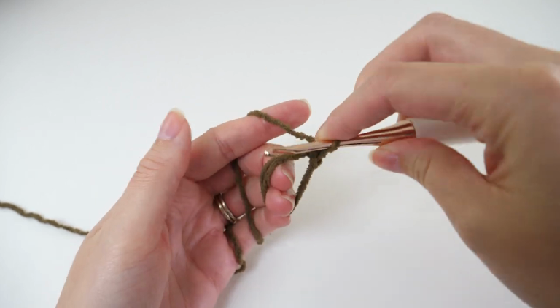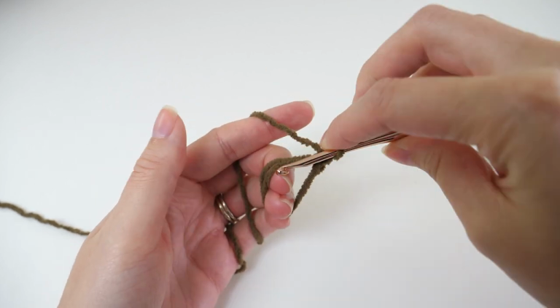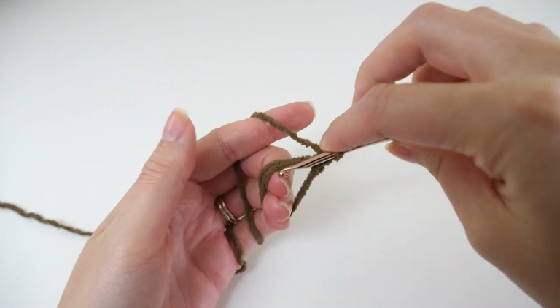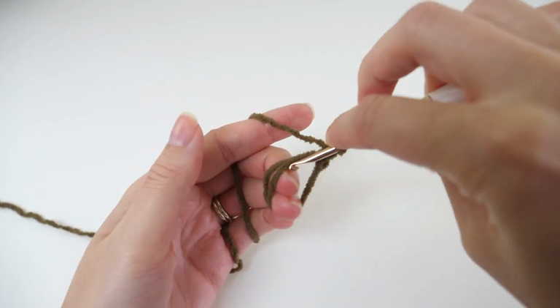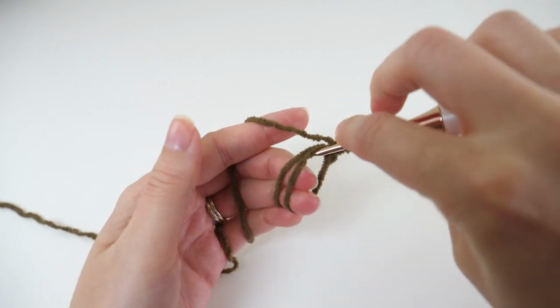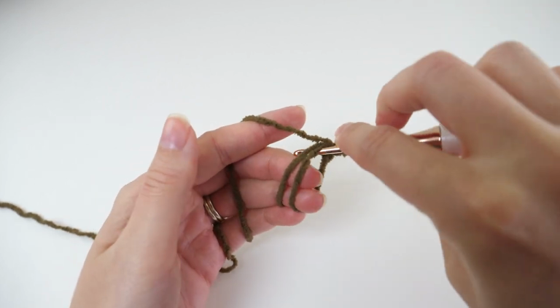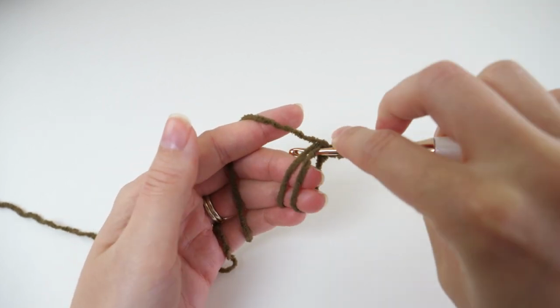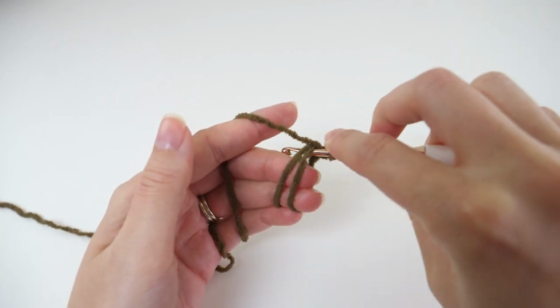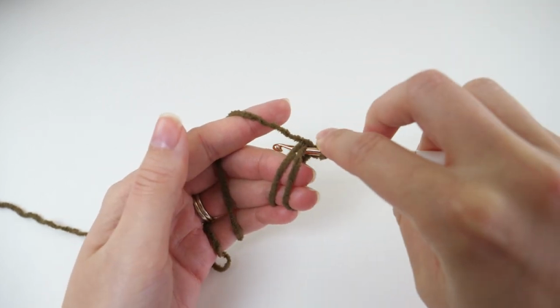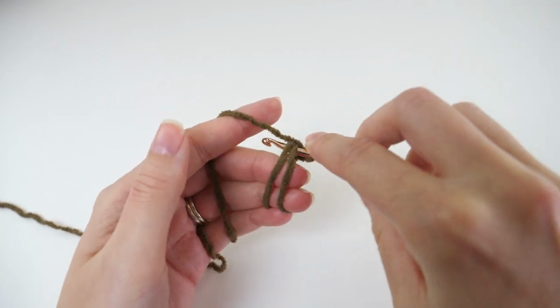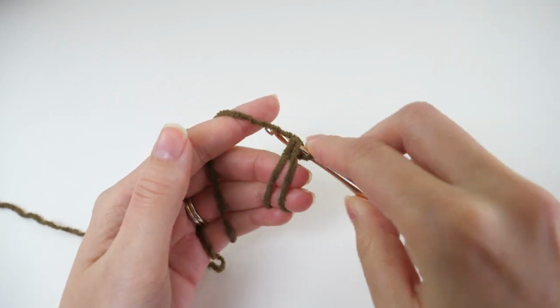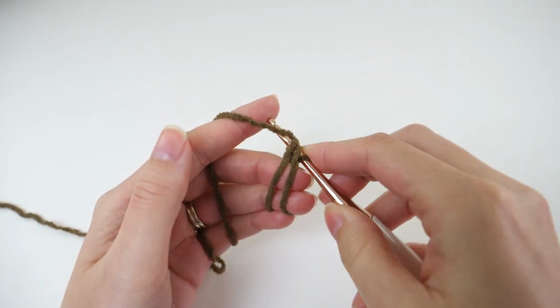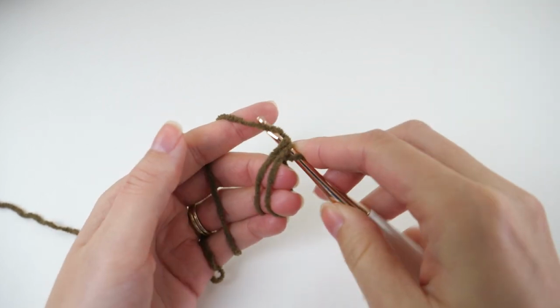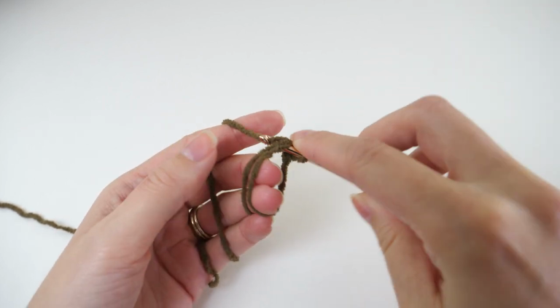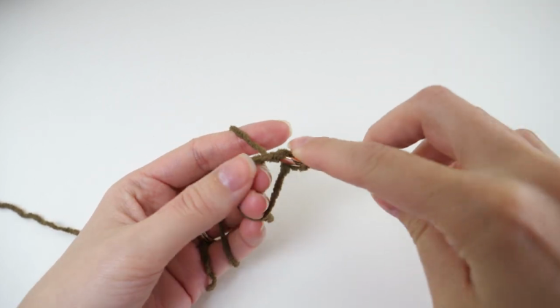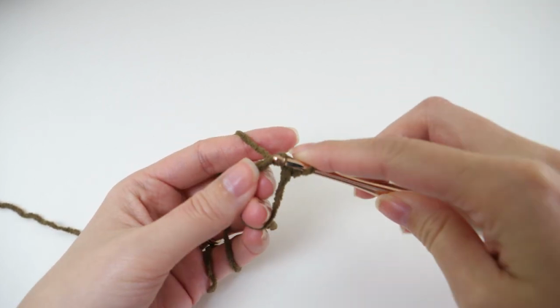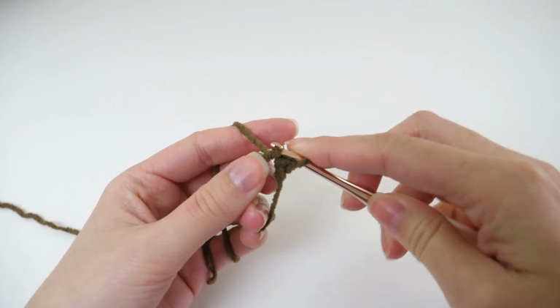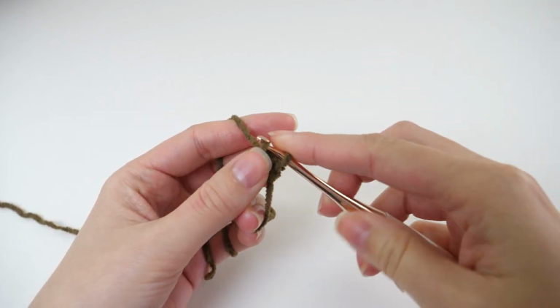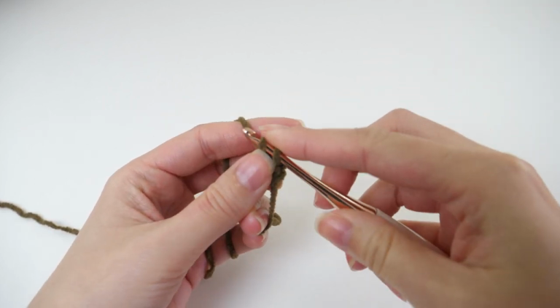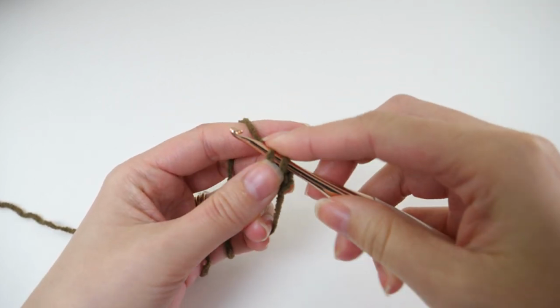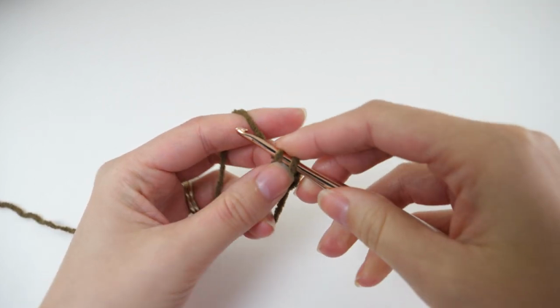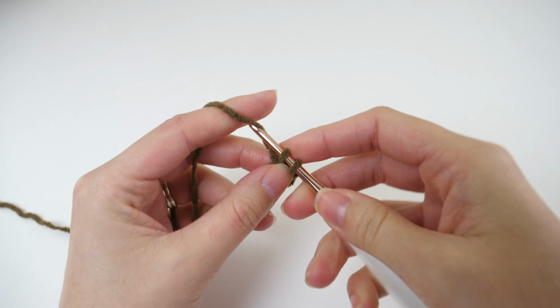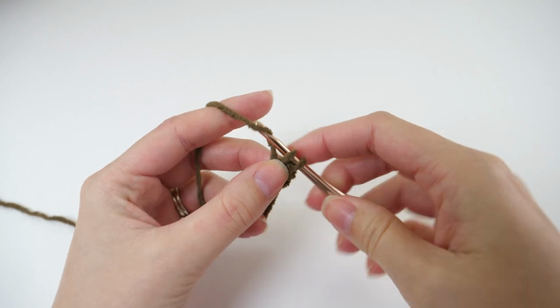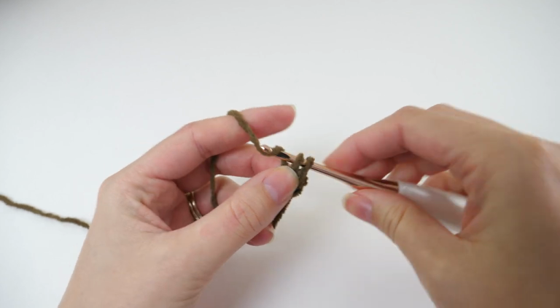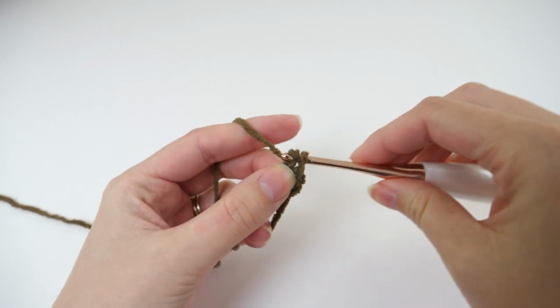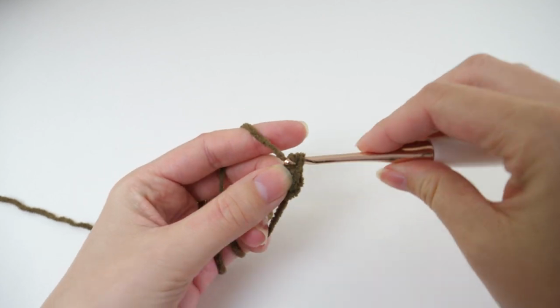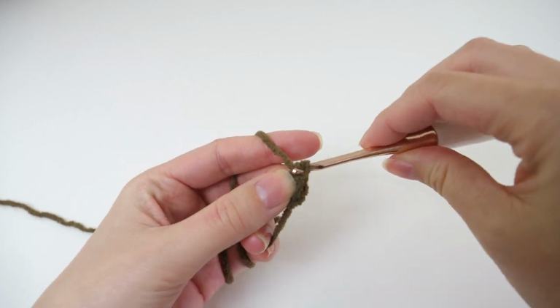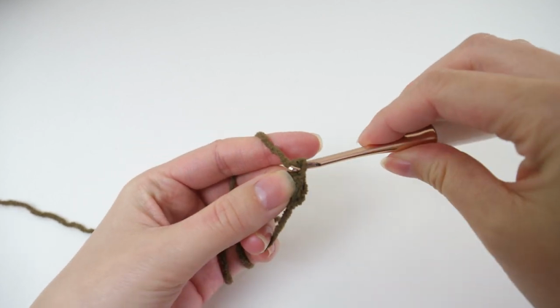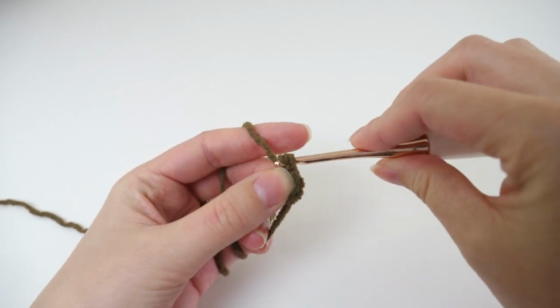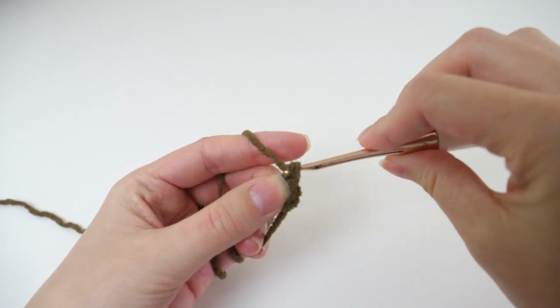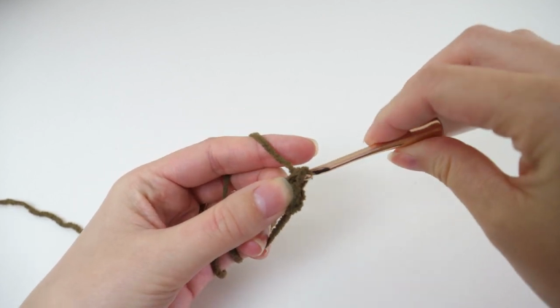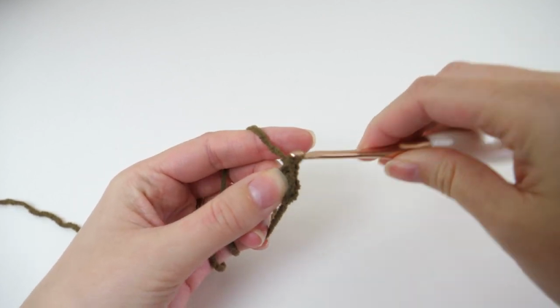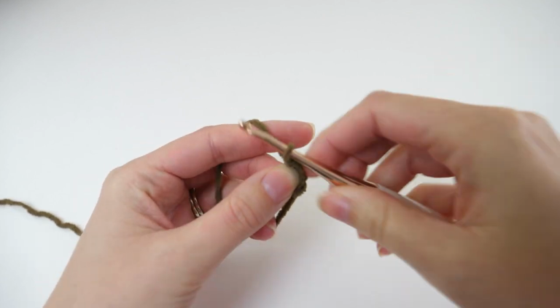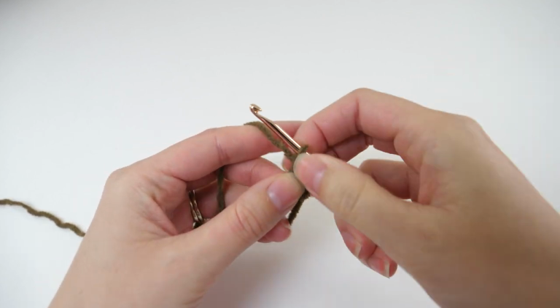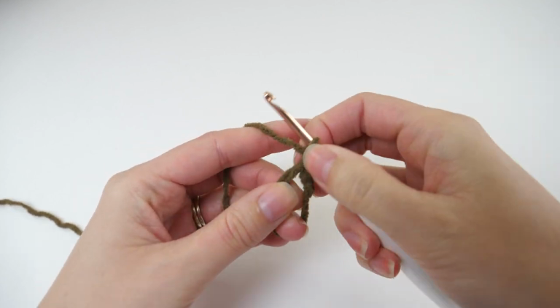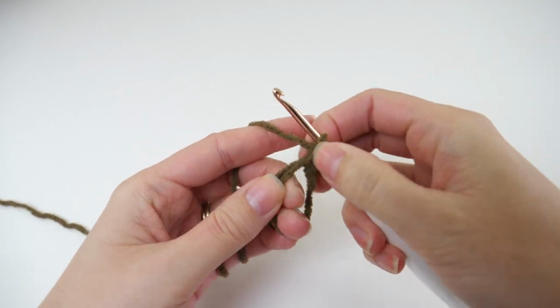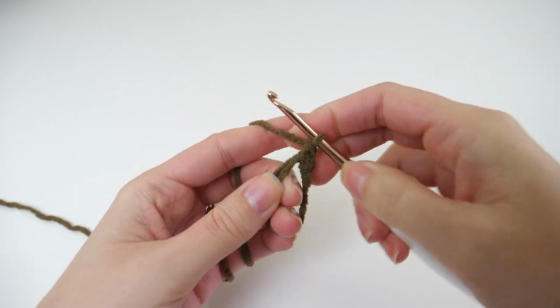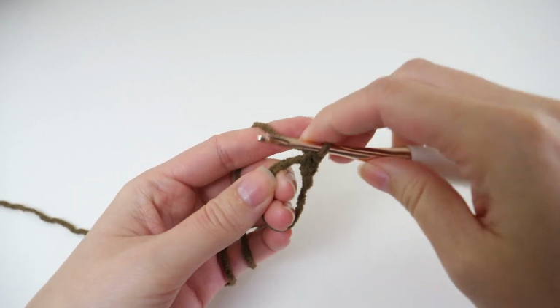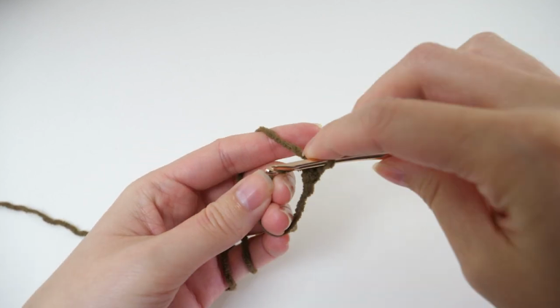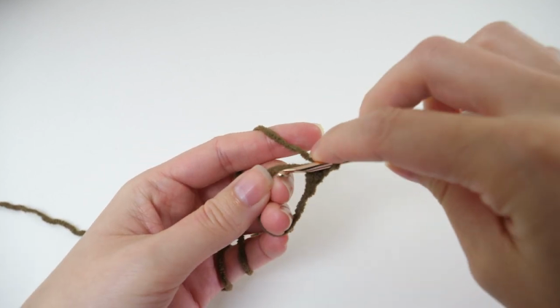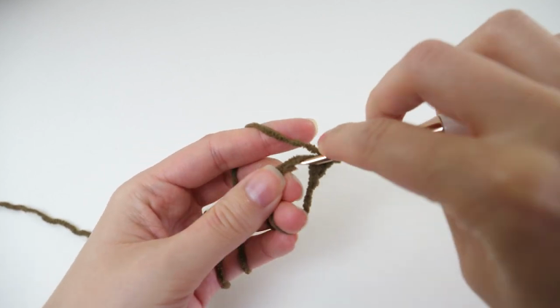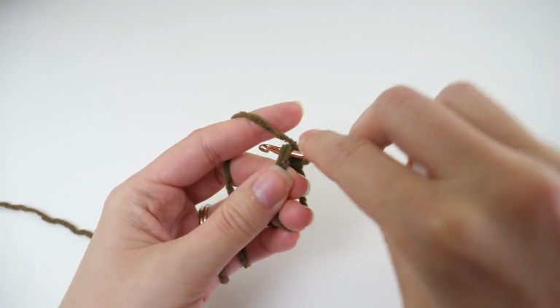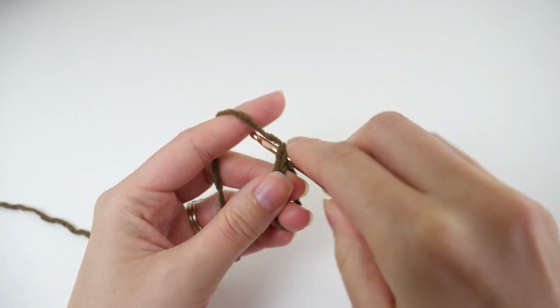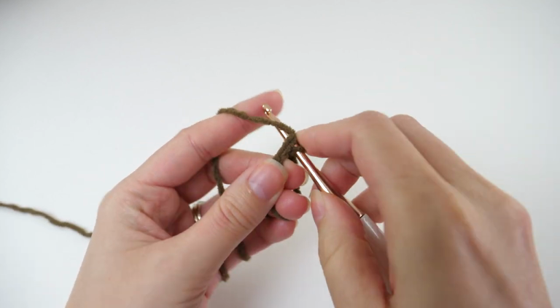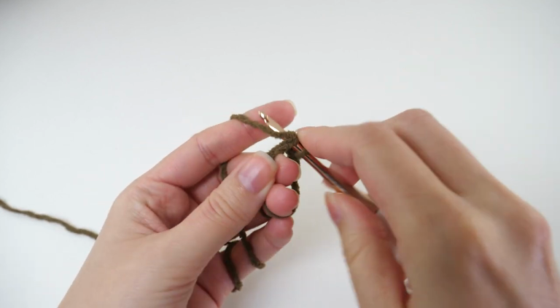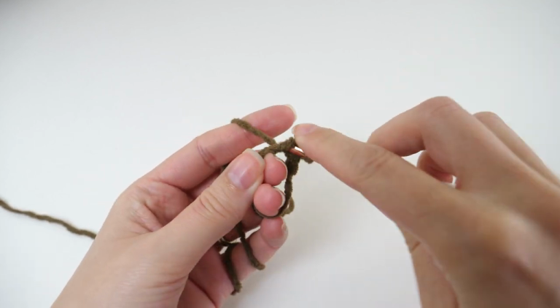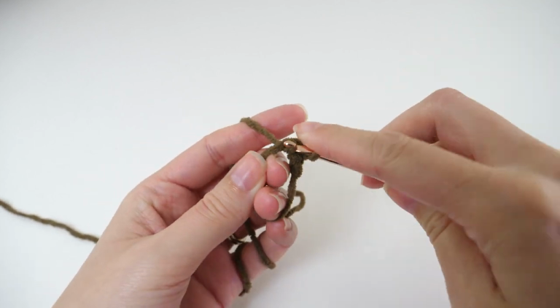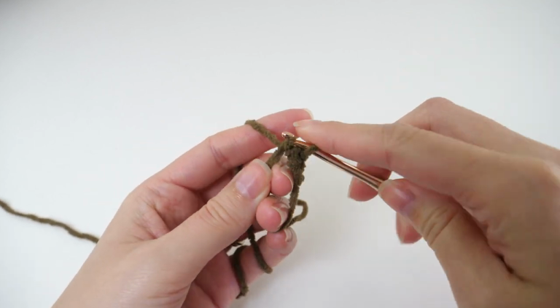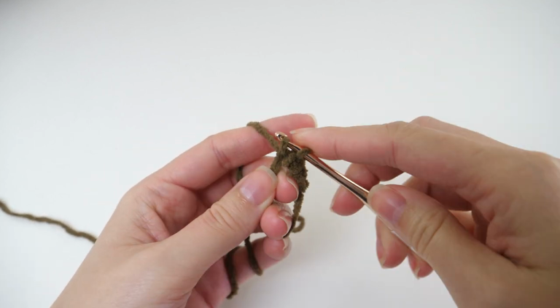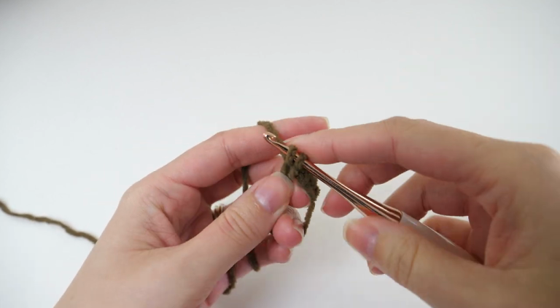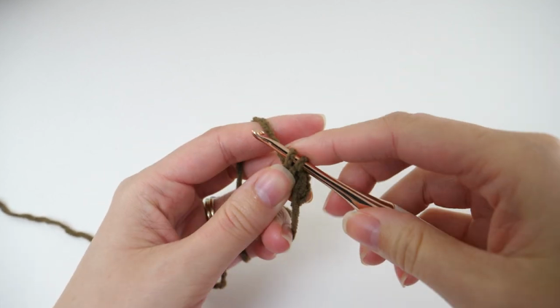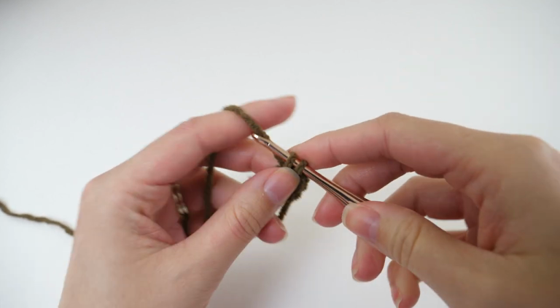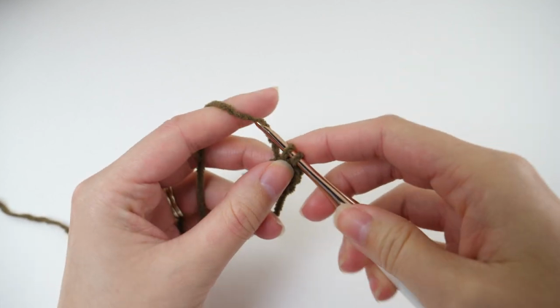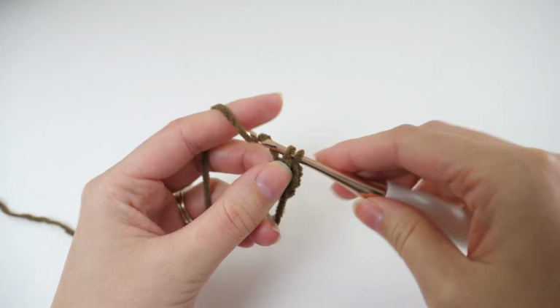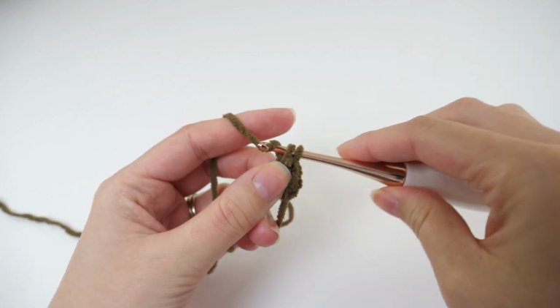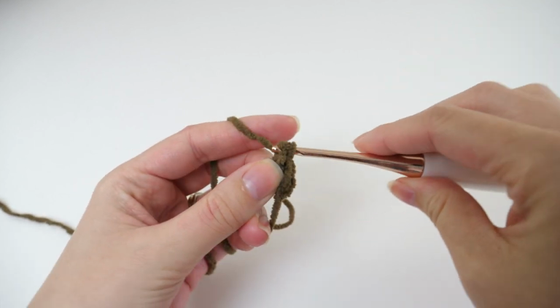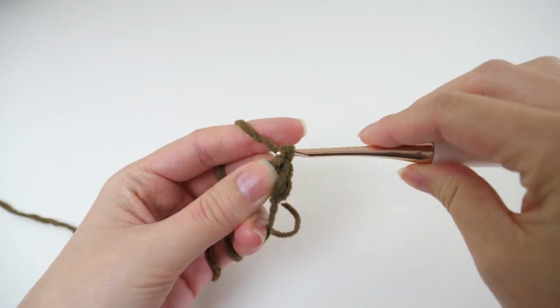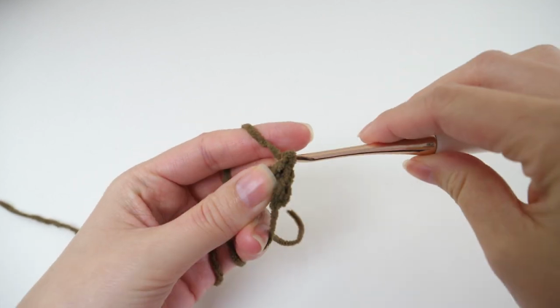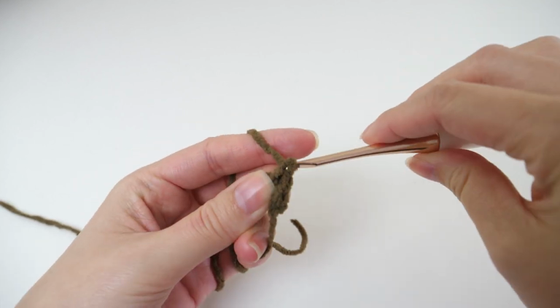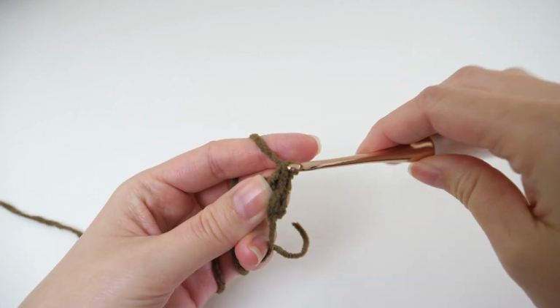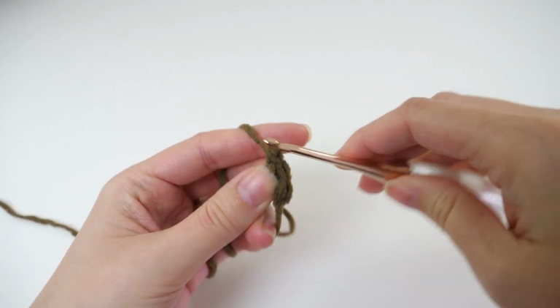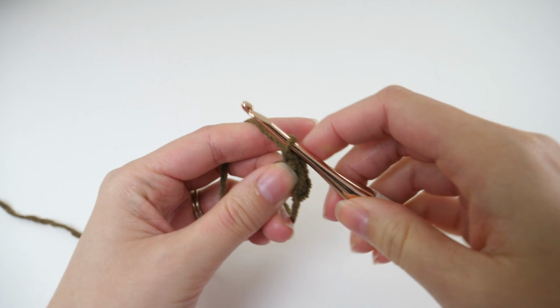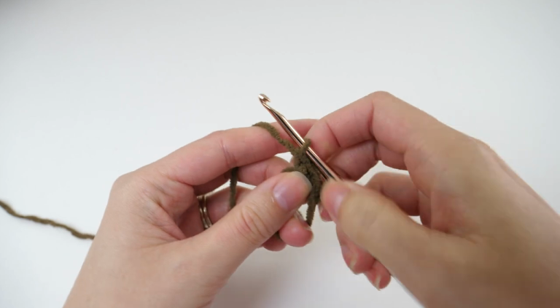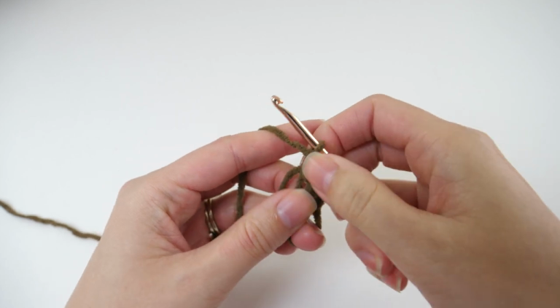If you need a little more help with the magic ring — if this is something you haven't done before or you're unfamiliar with it — I'll include a link to a more beginner-friendly tutorial.